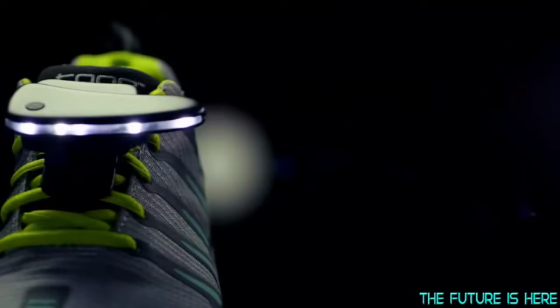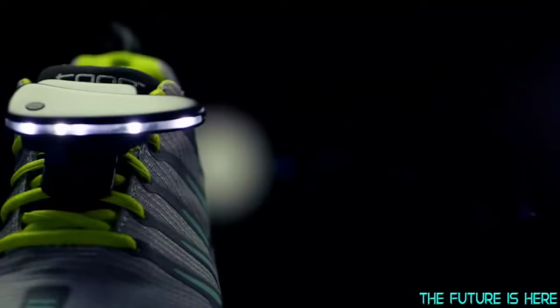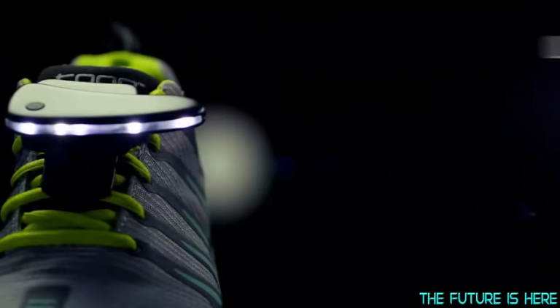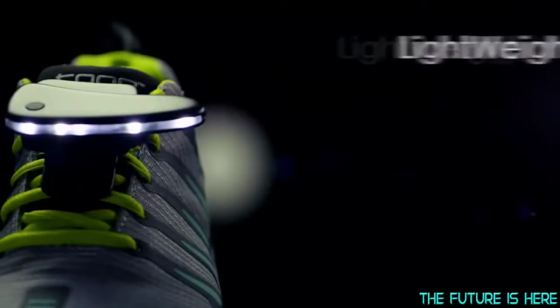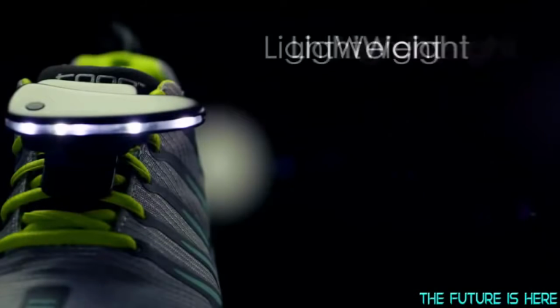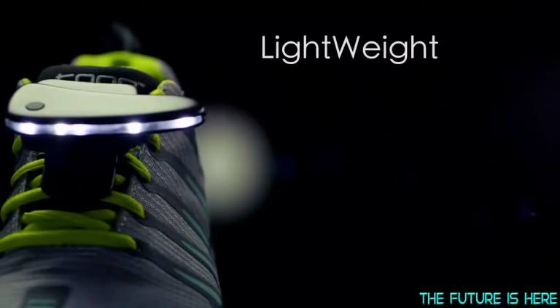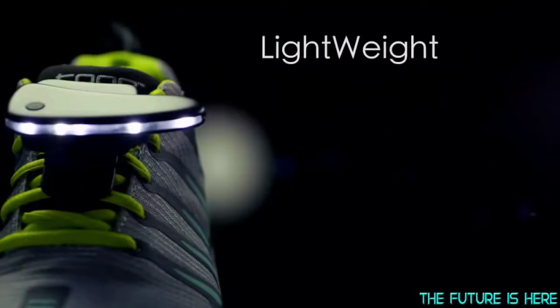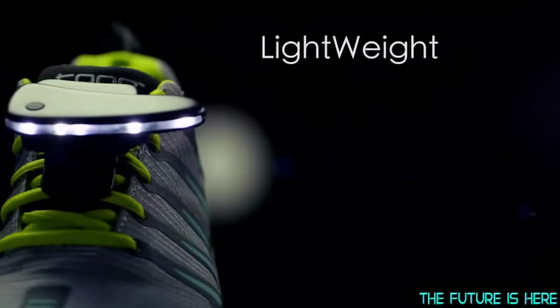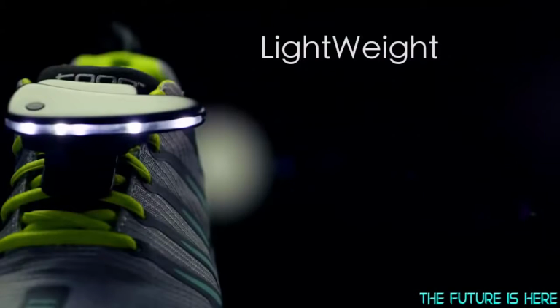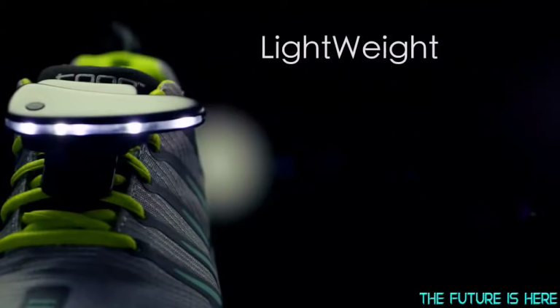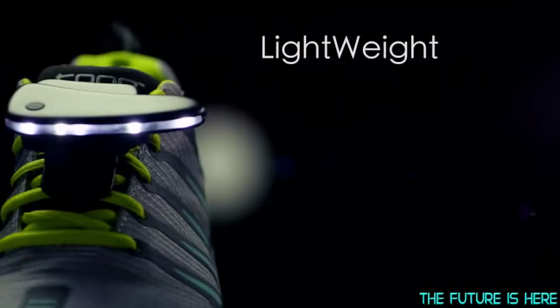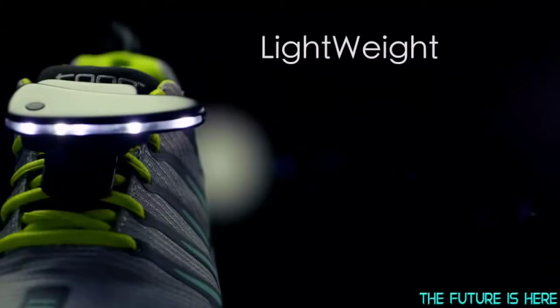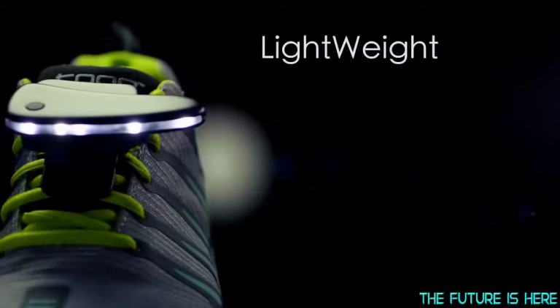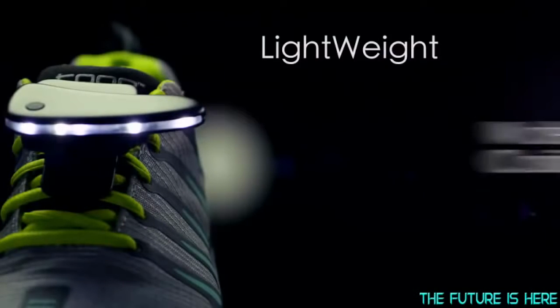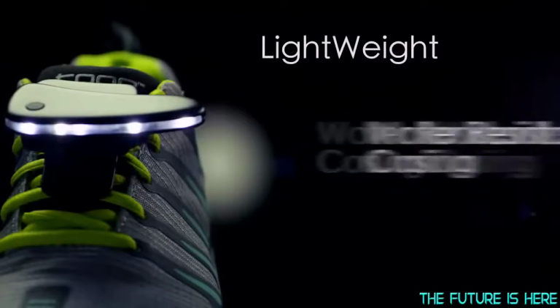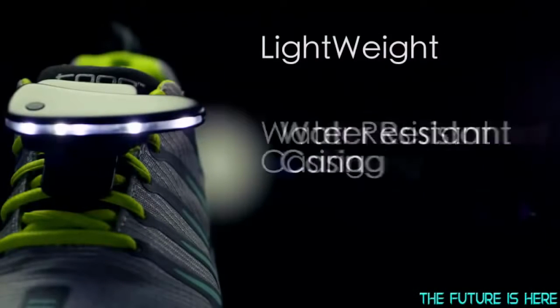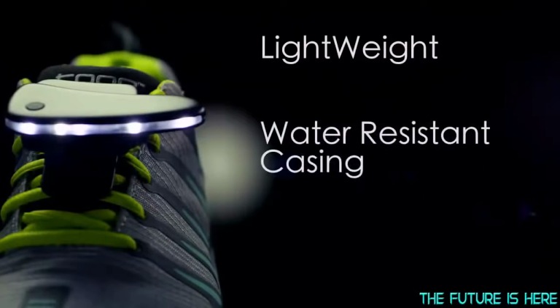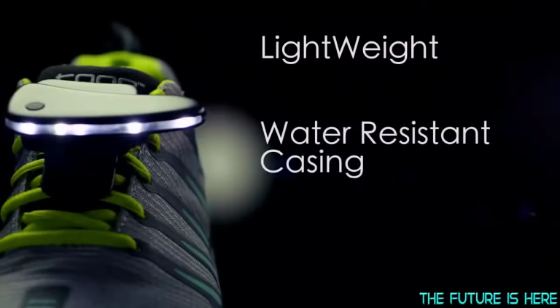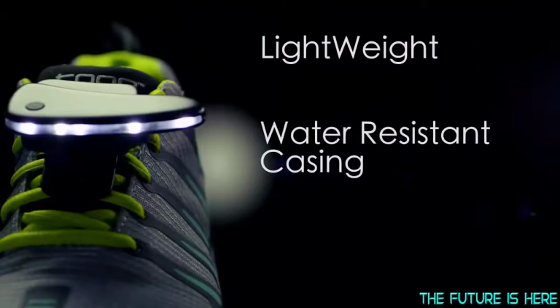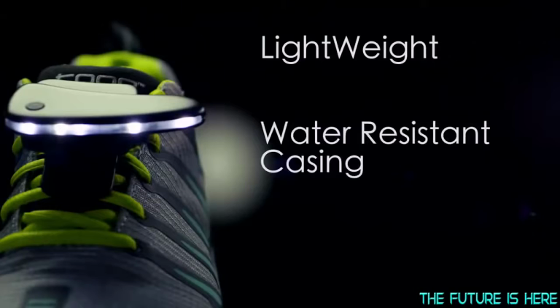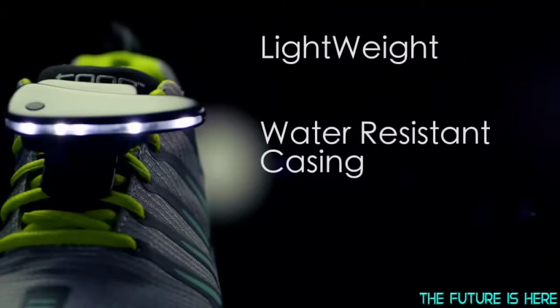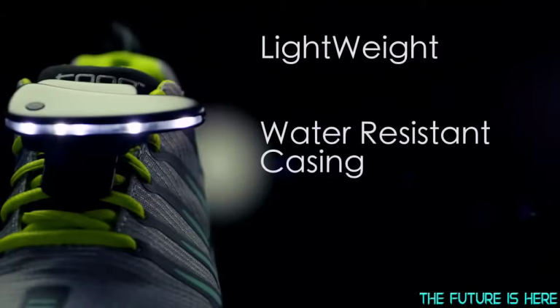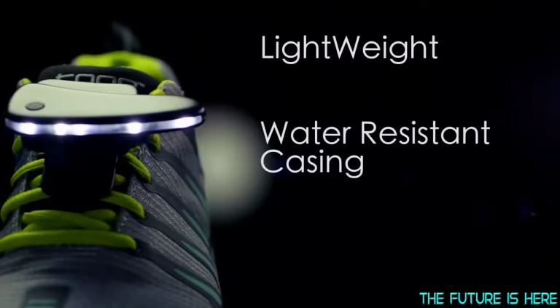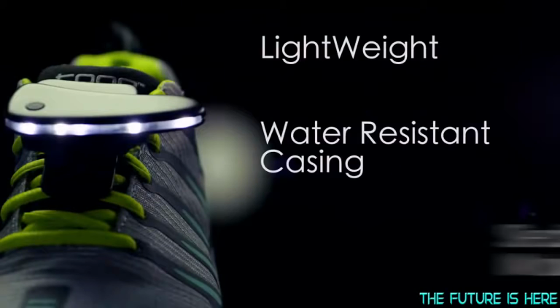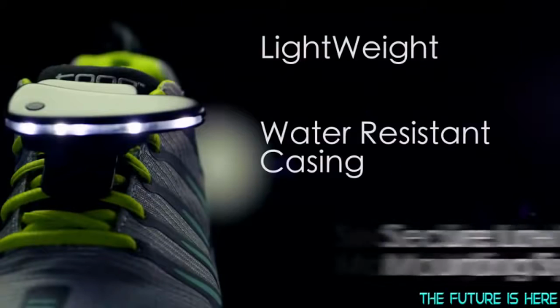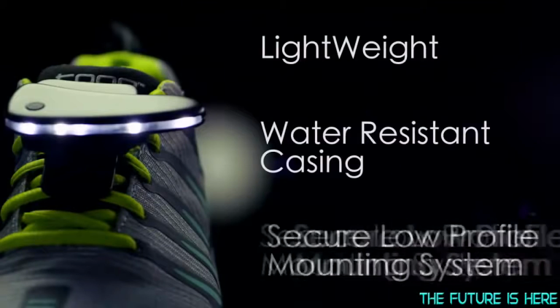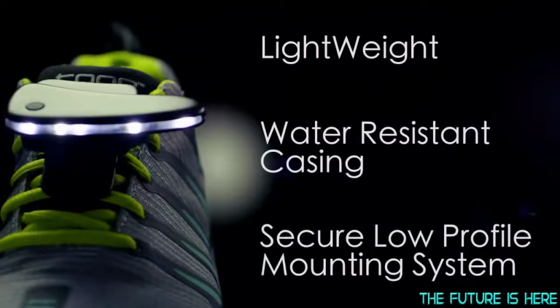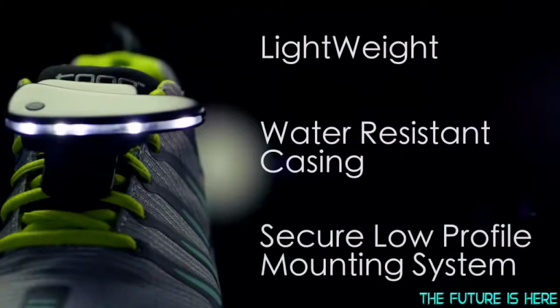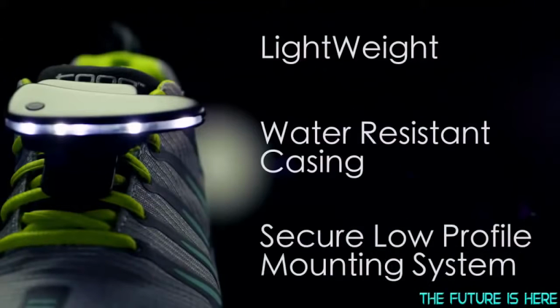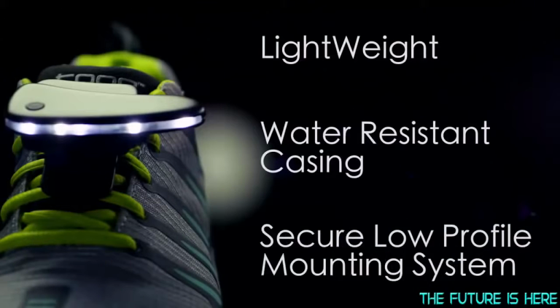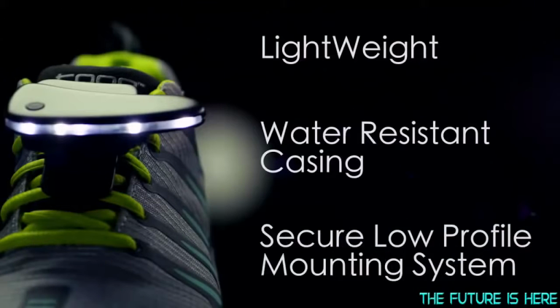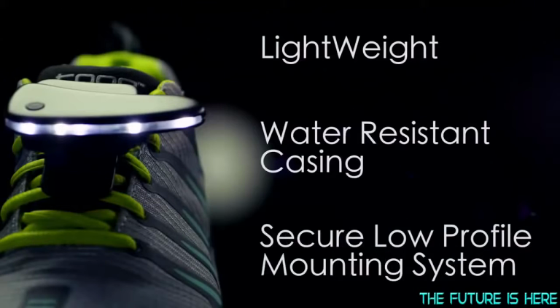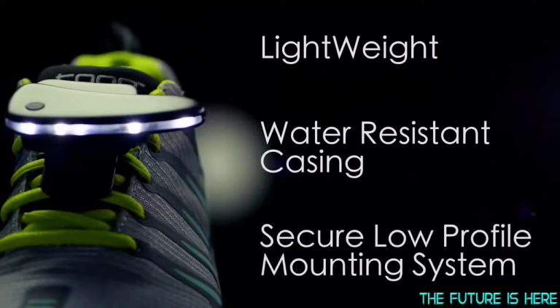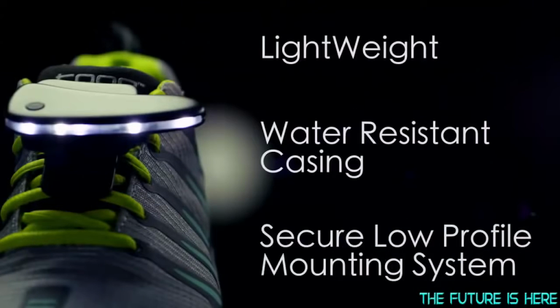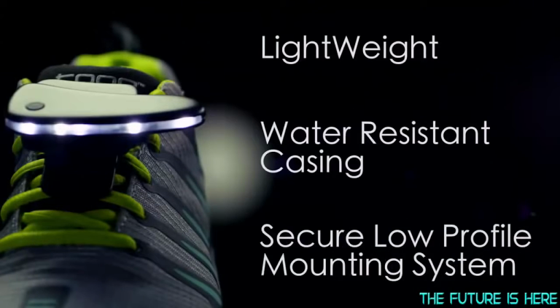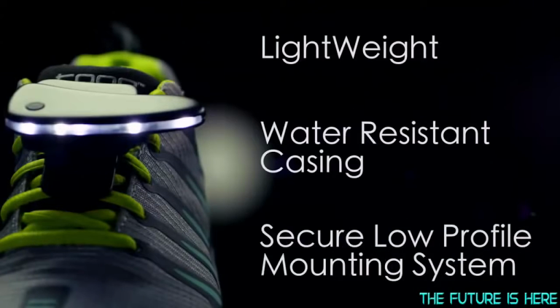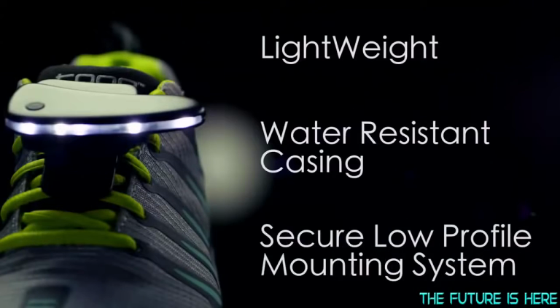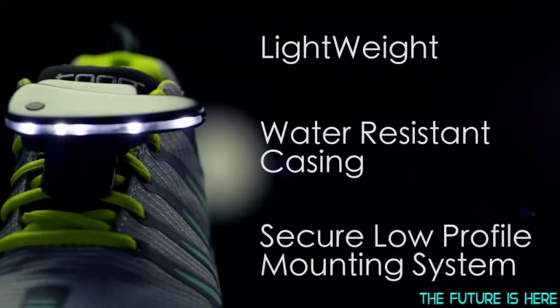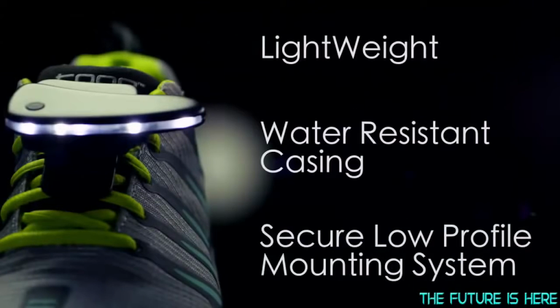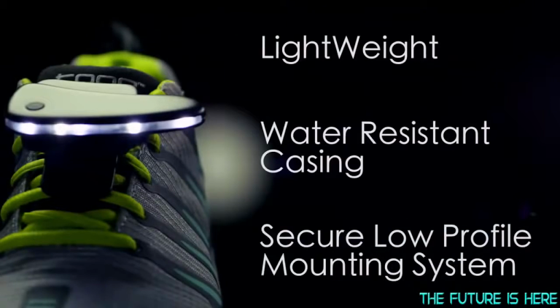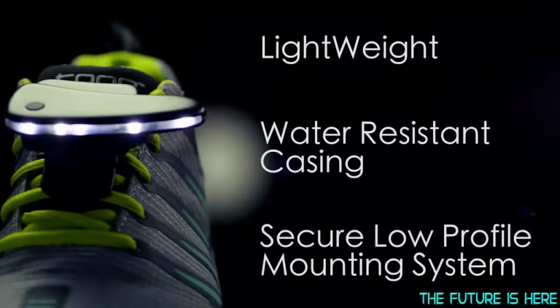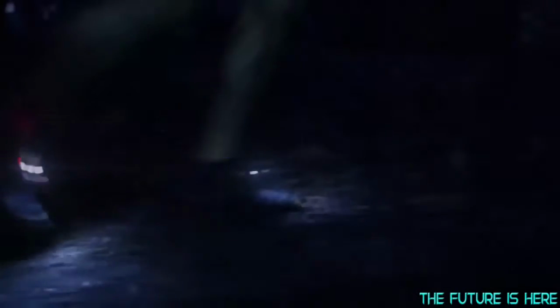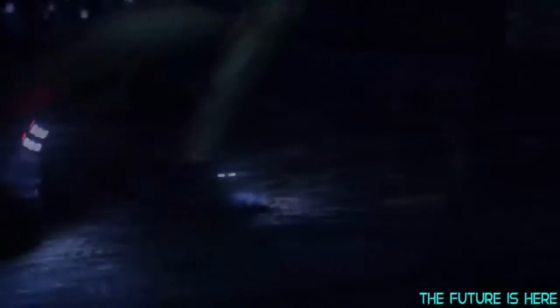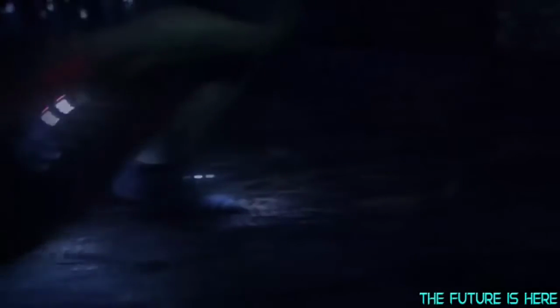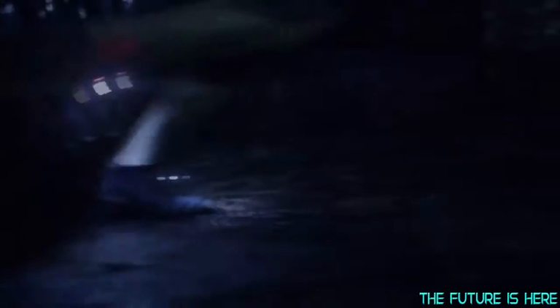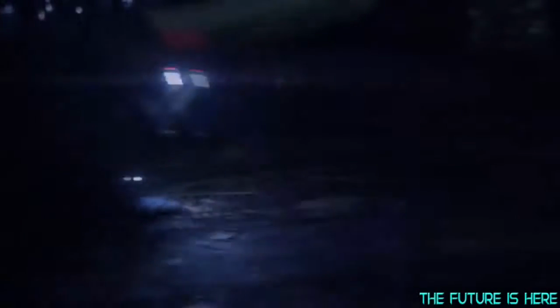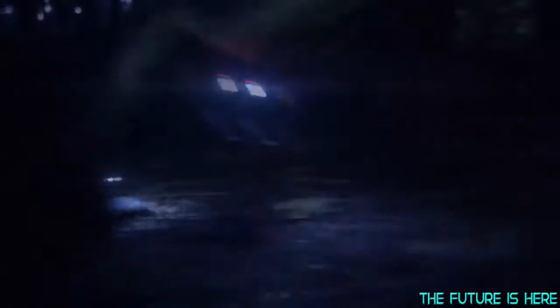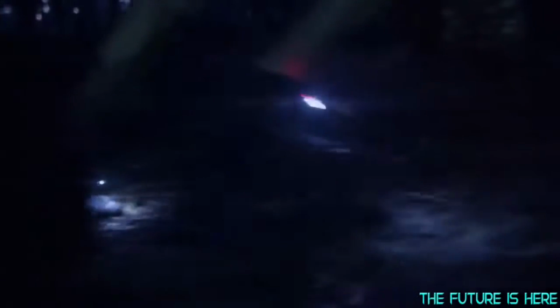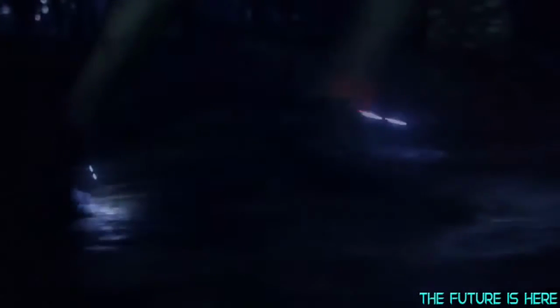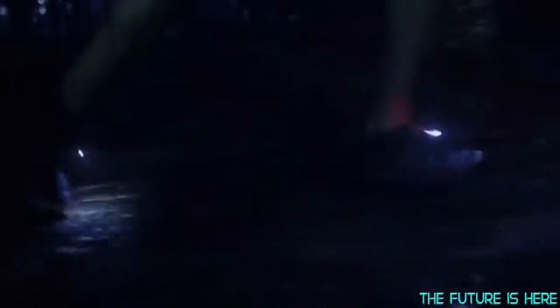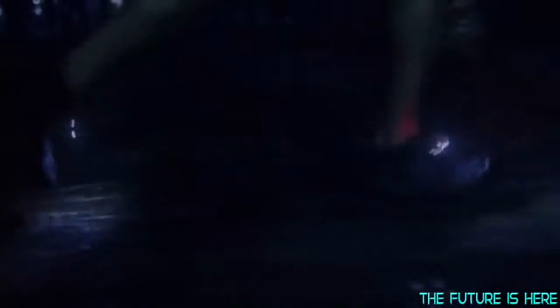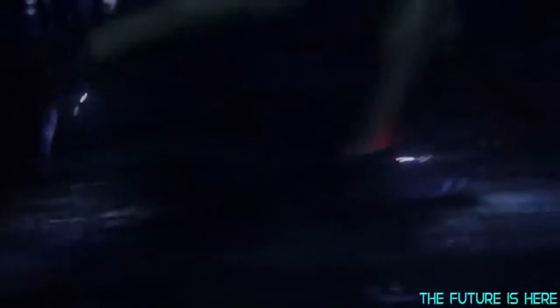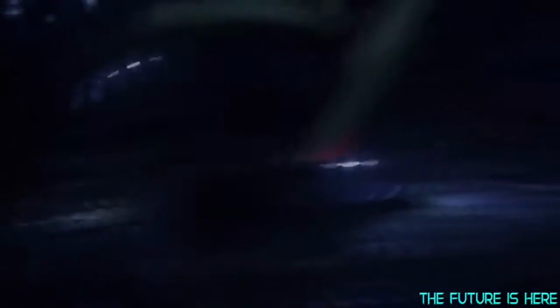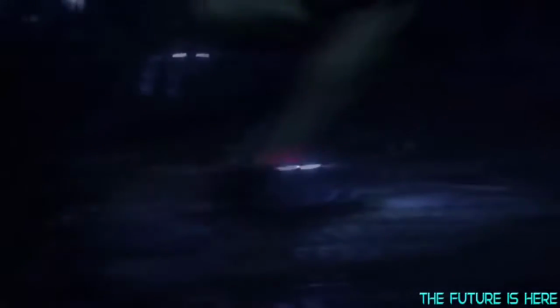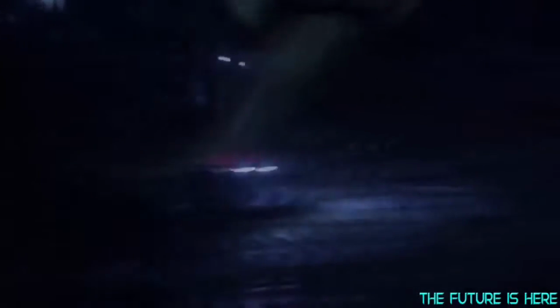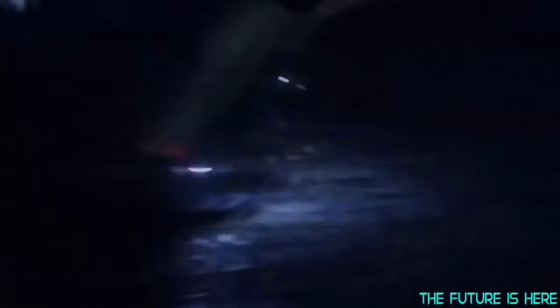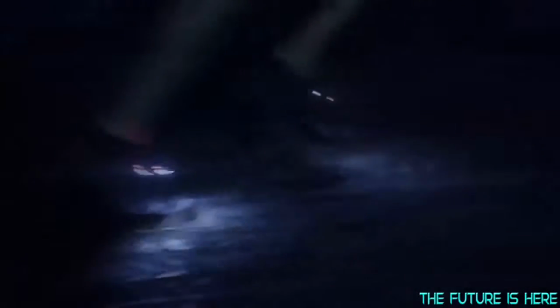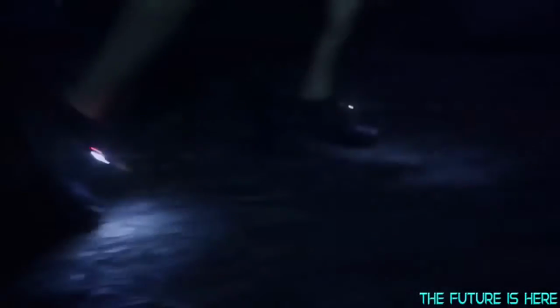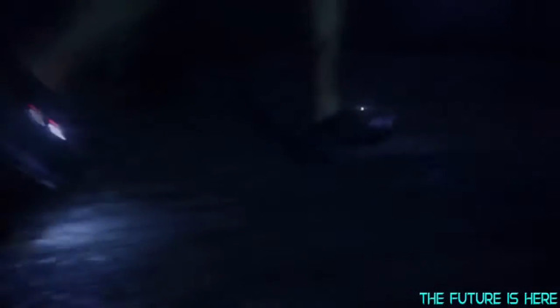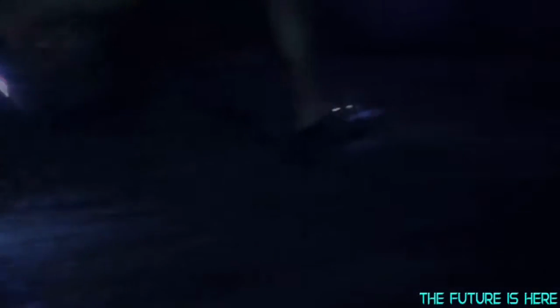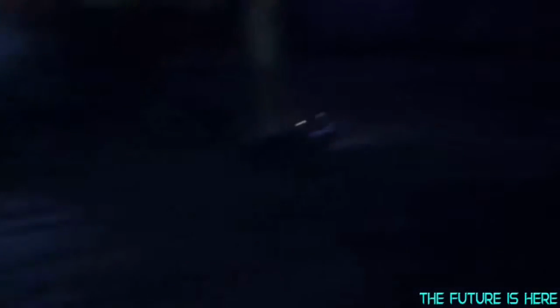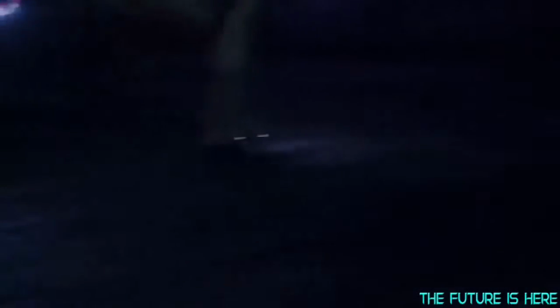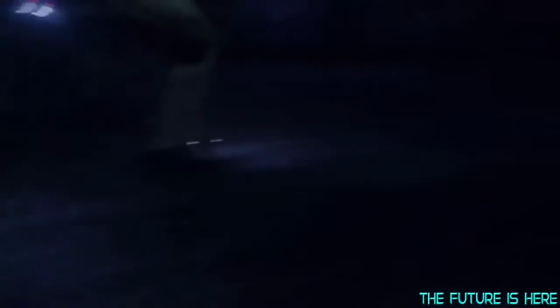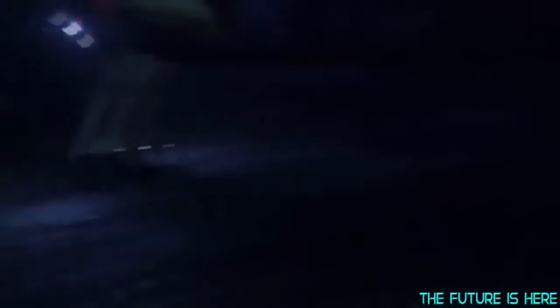The lightweight design, water-resistant casing, and secure low-profile mounting system allow for hassle-free use in any conditions.